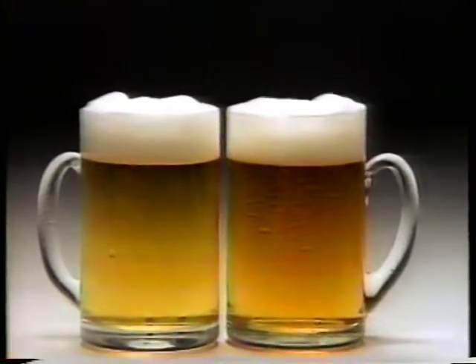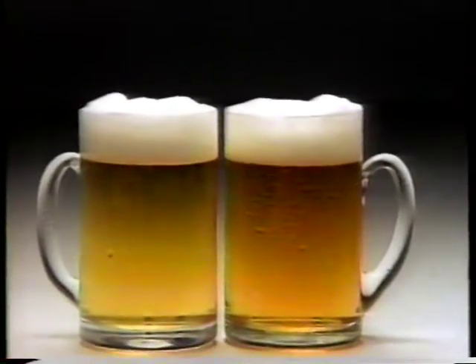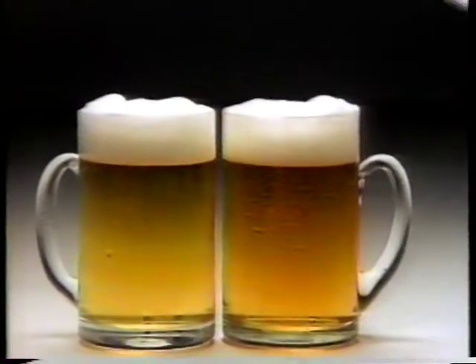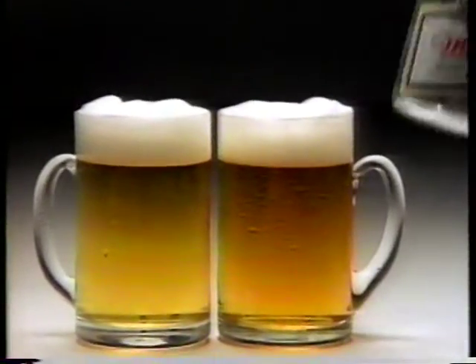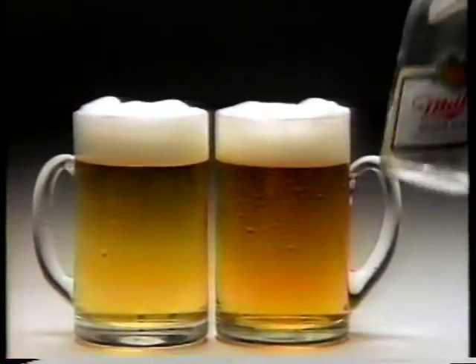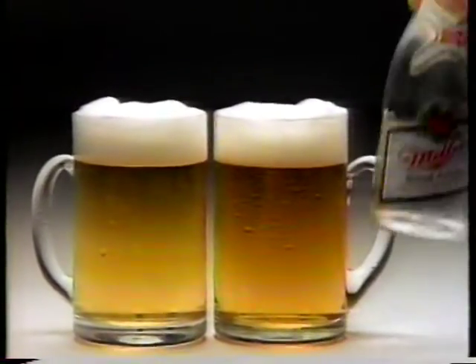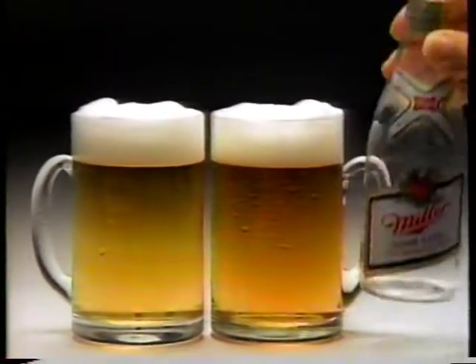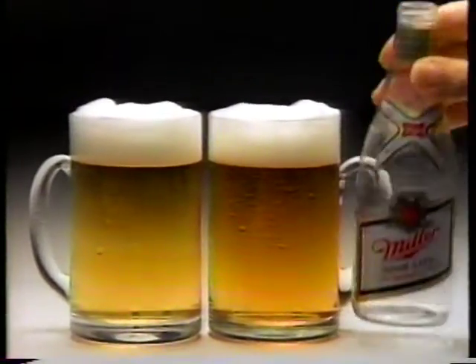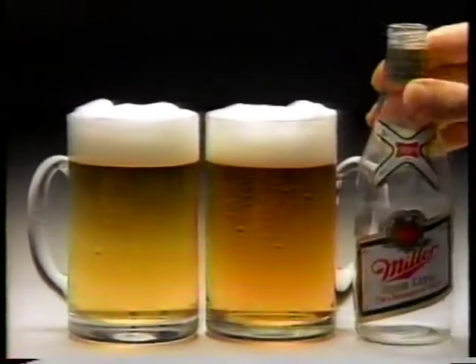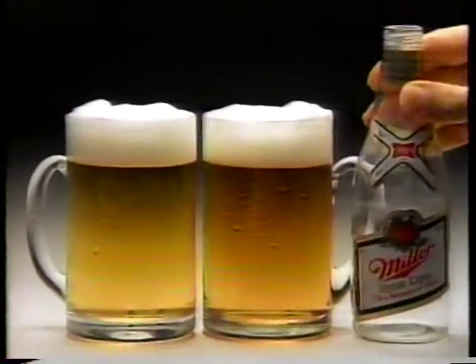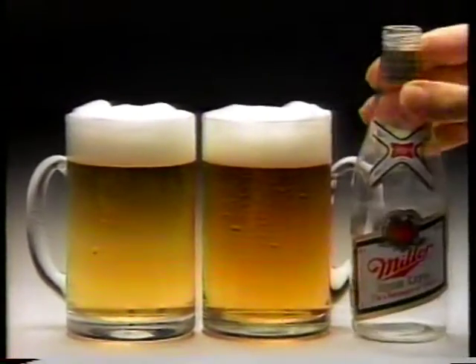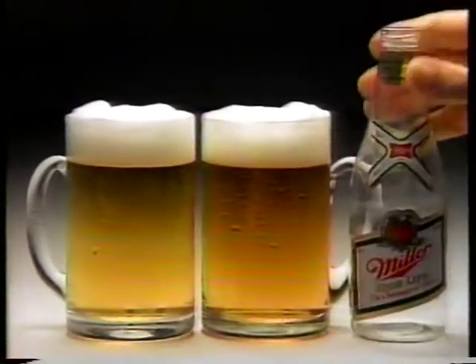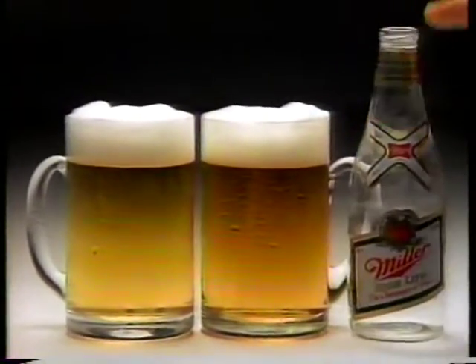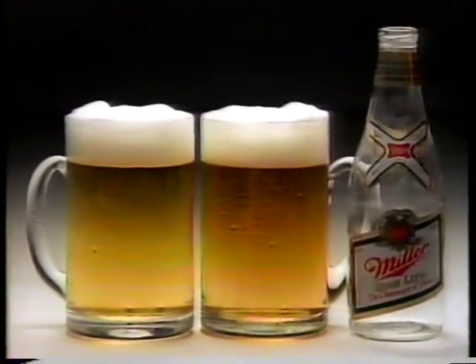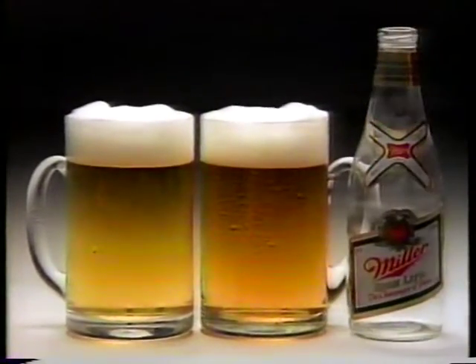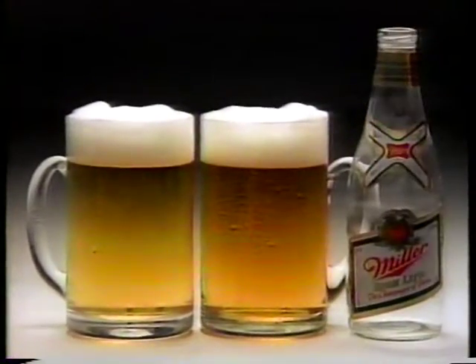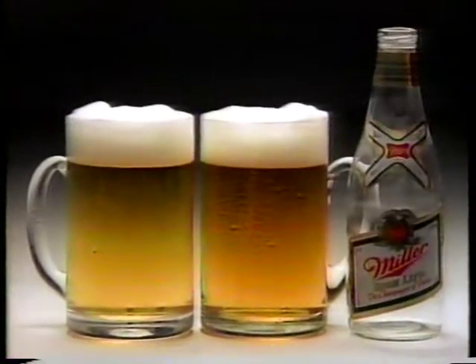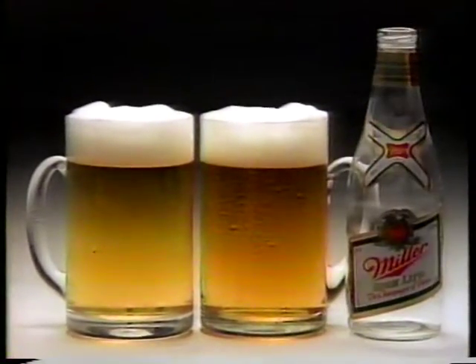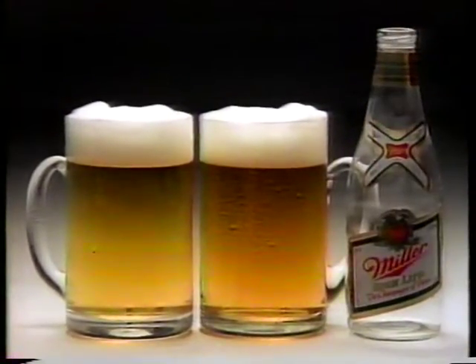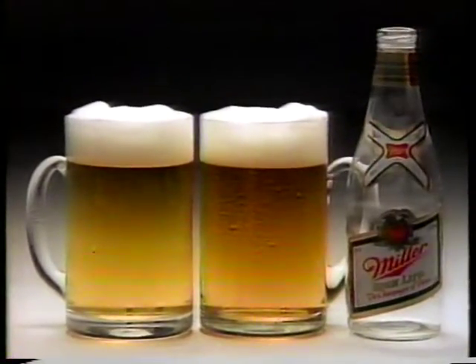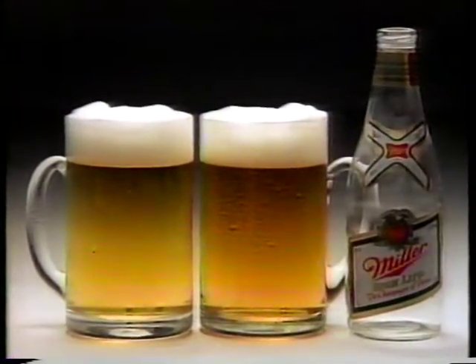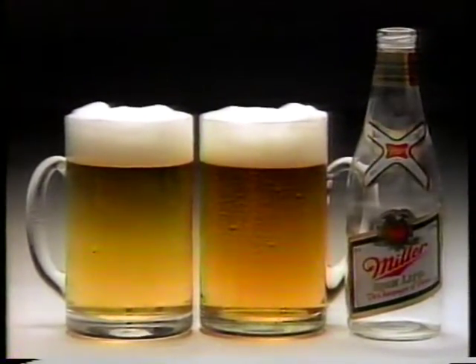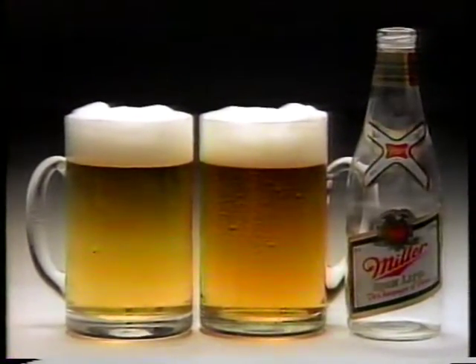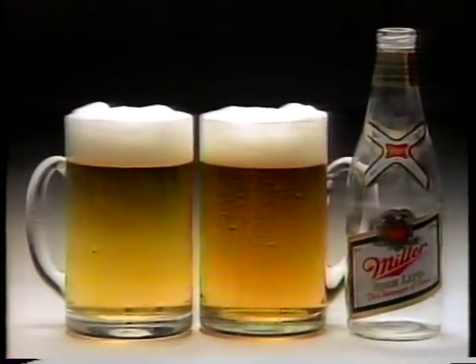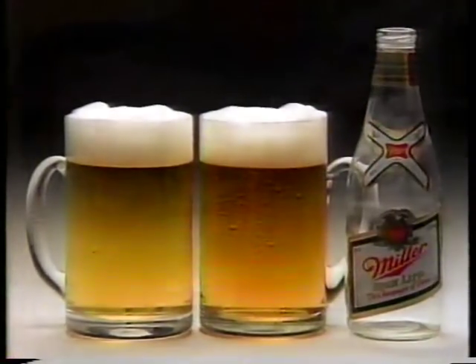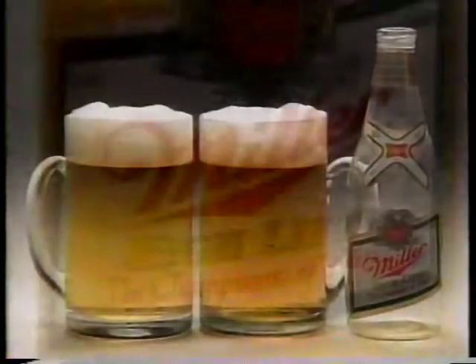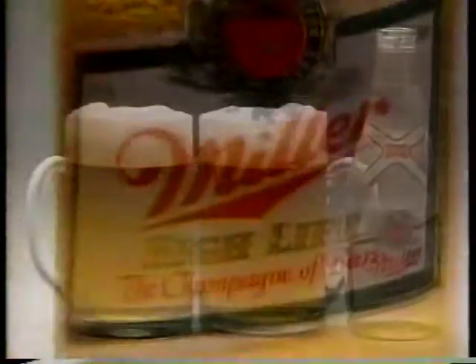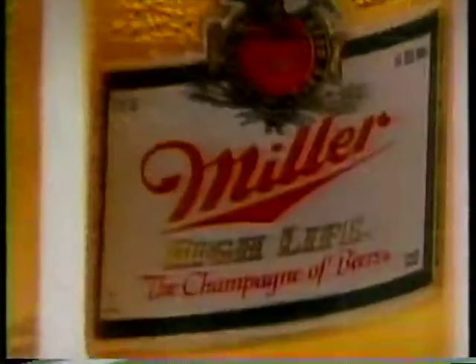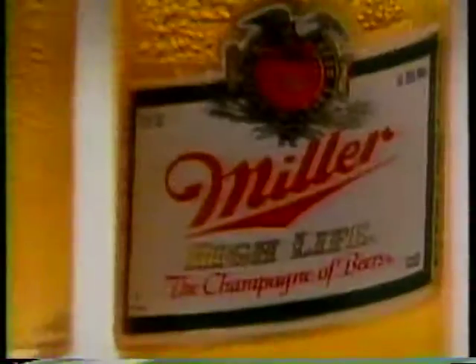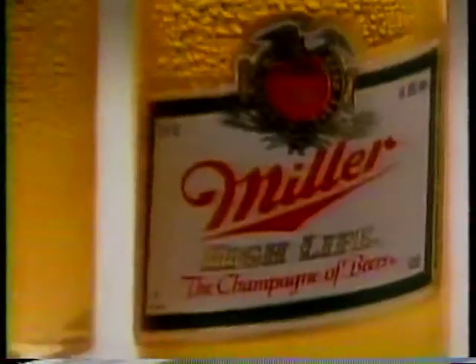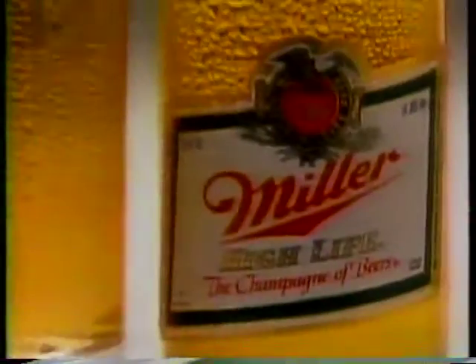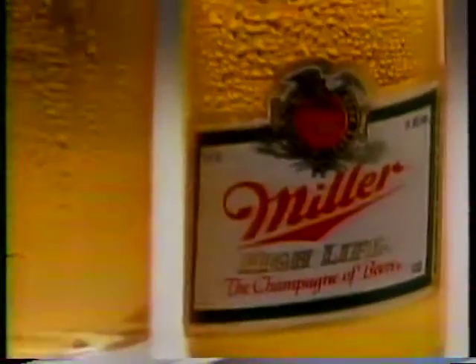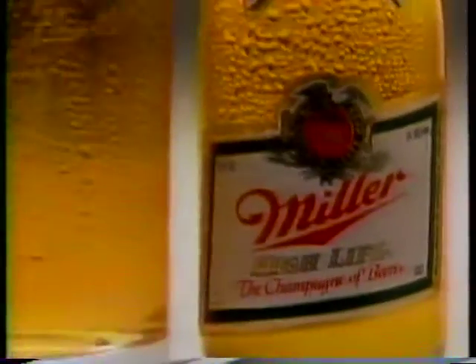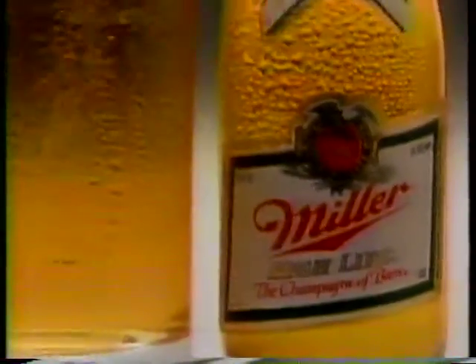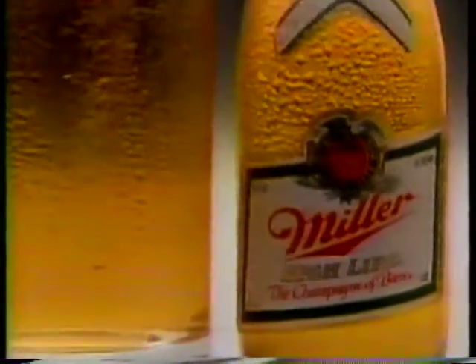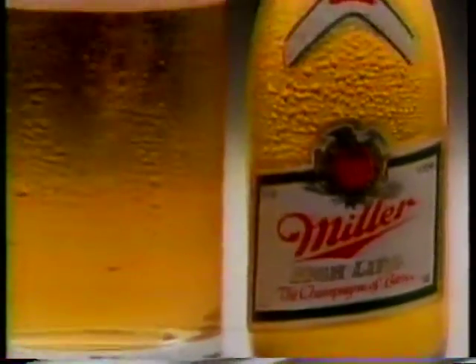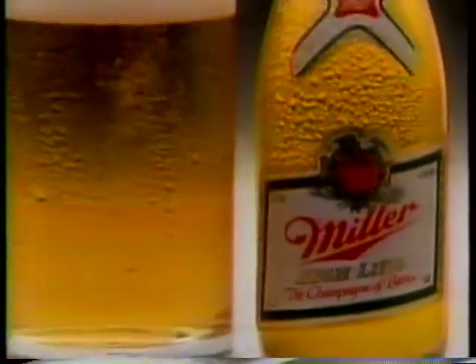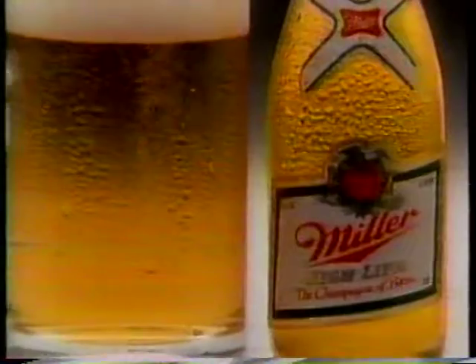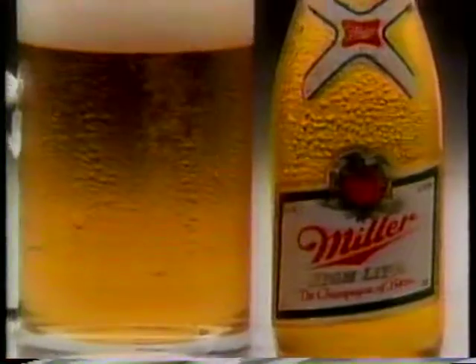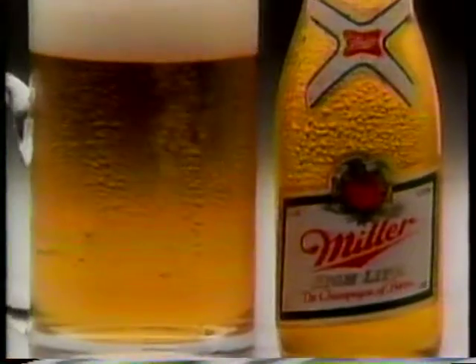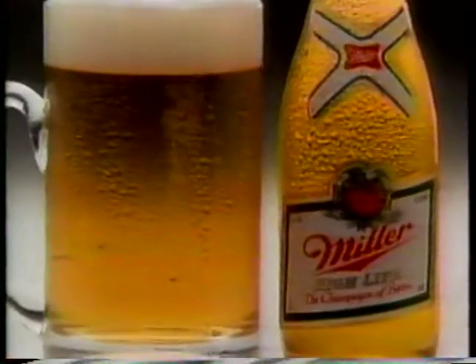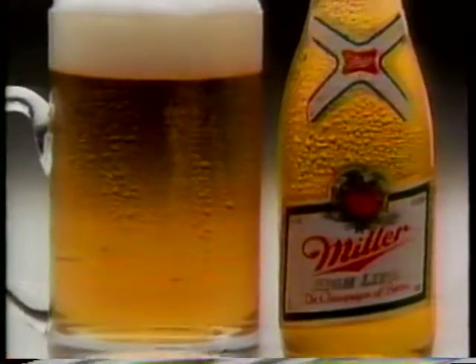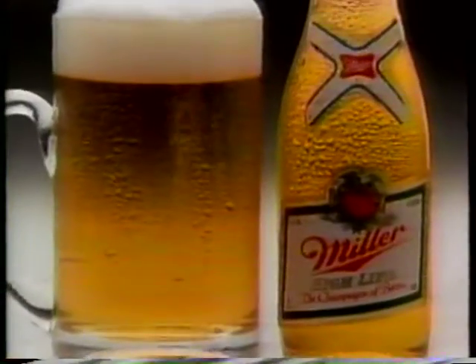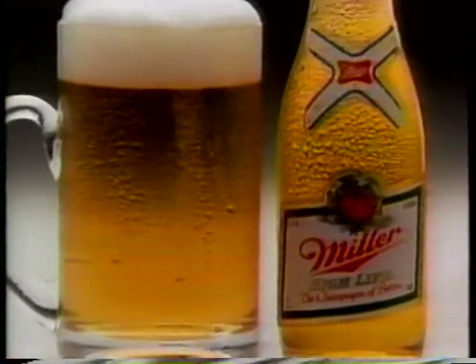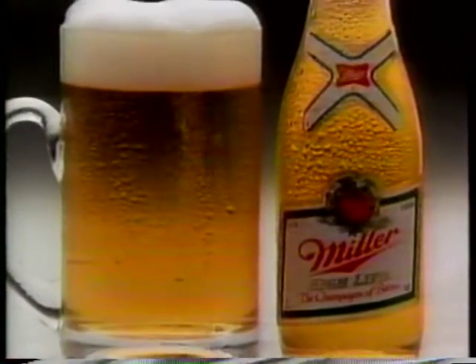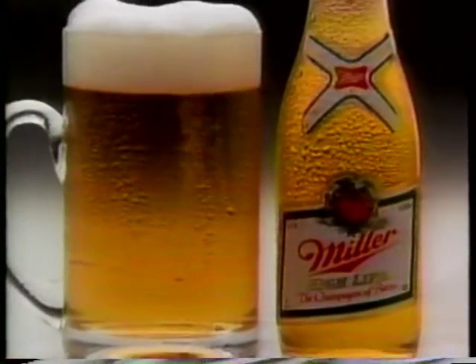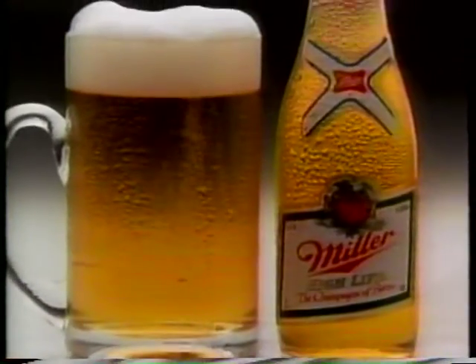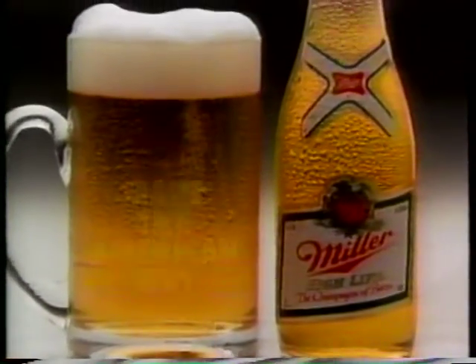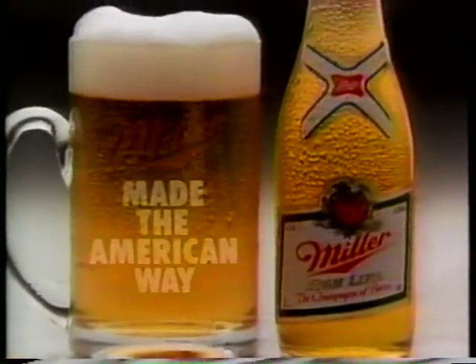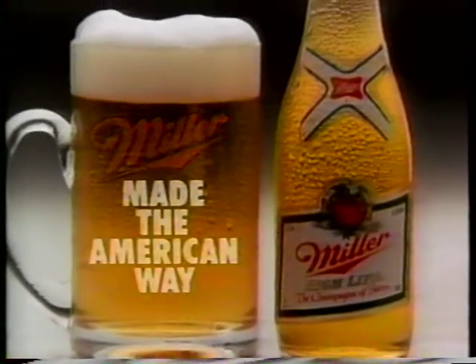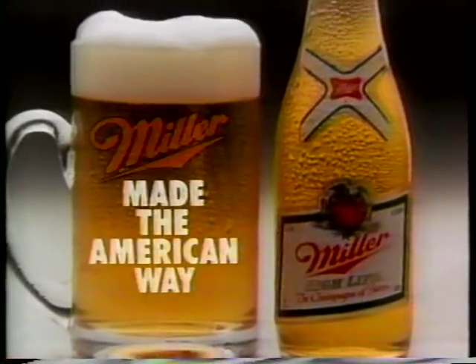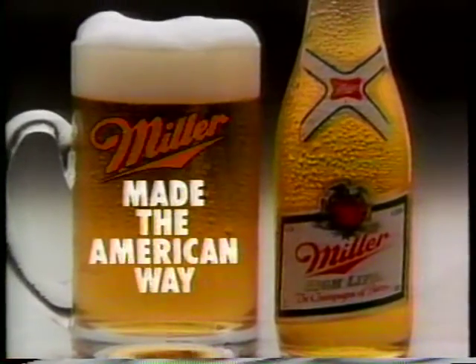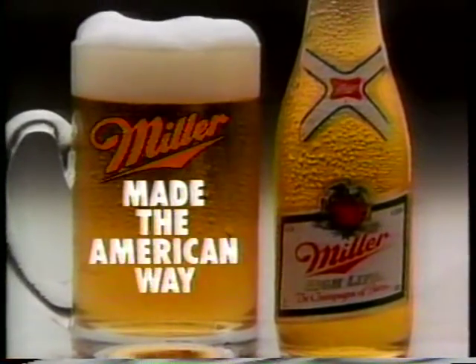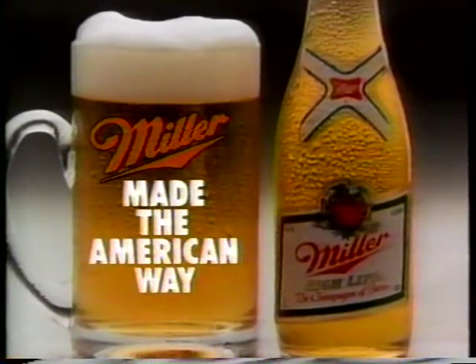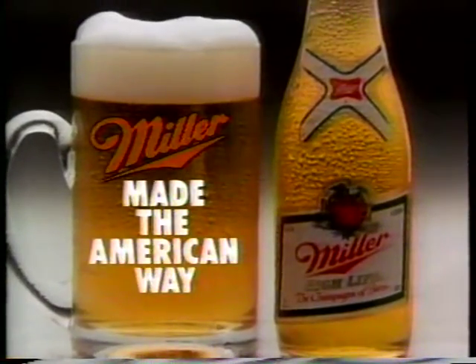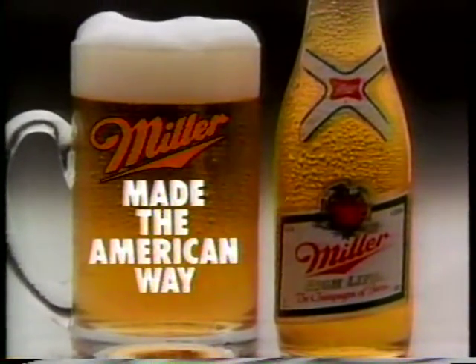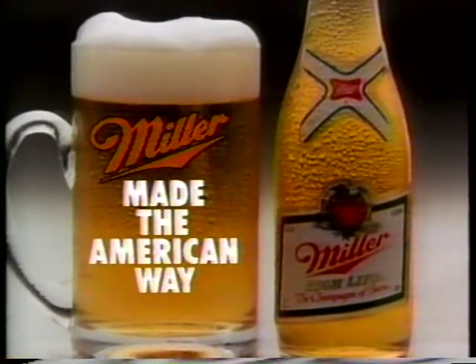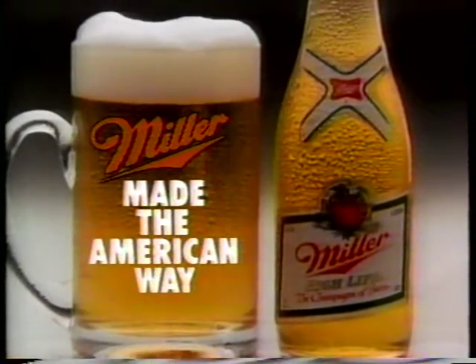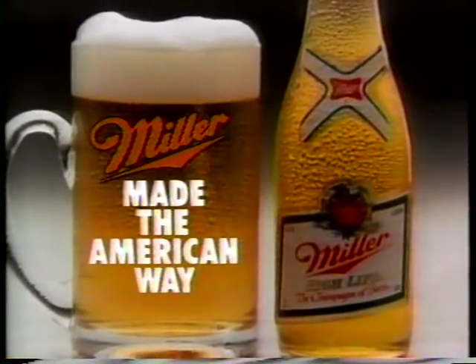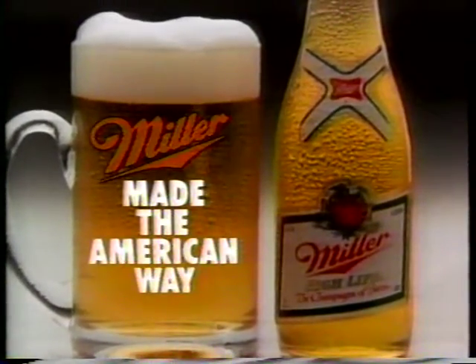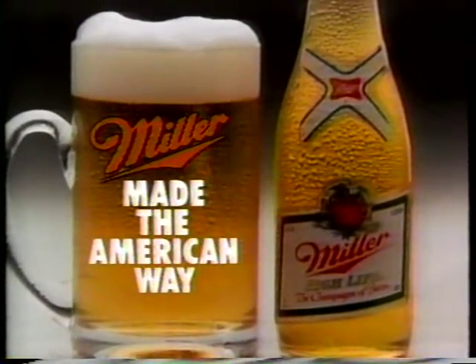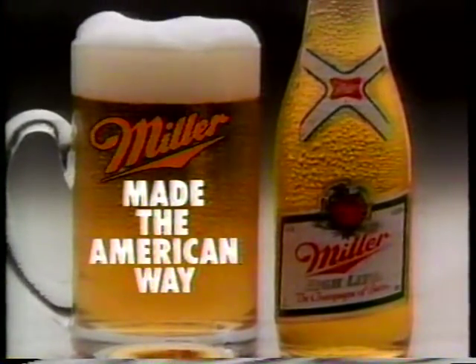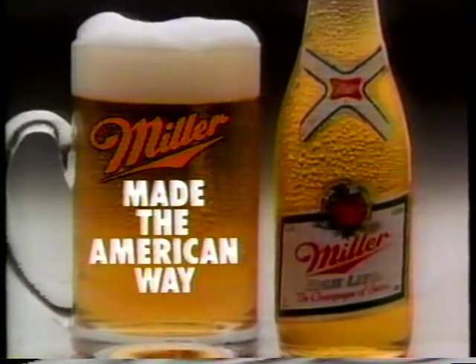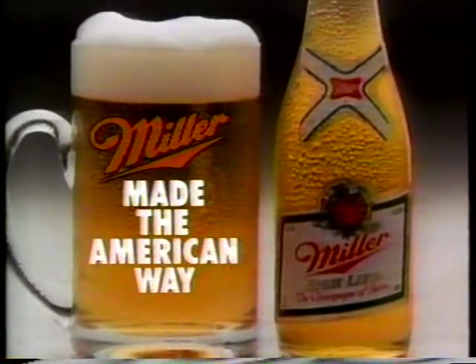Then compare the taste, and you just might find out what a beer made the American way is all about. Miller High Life.